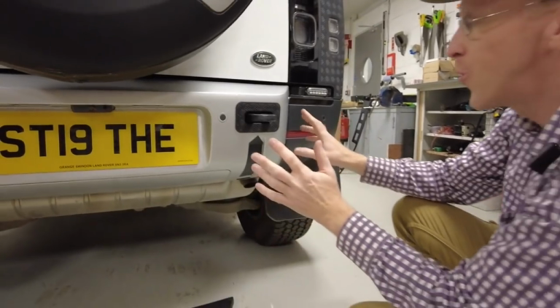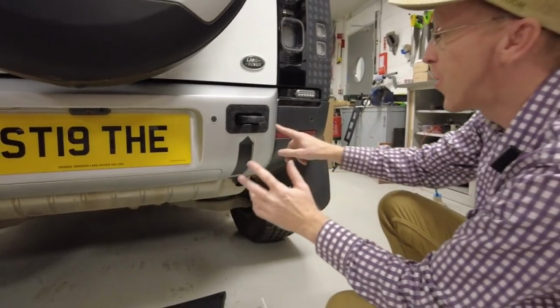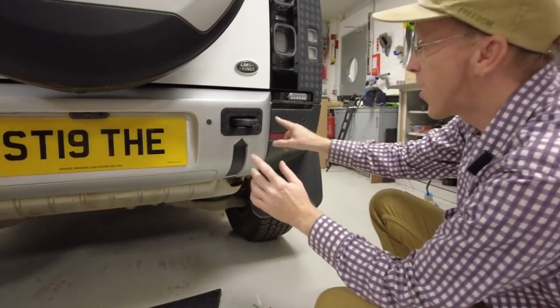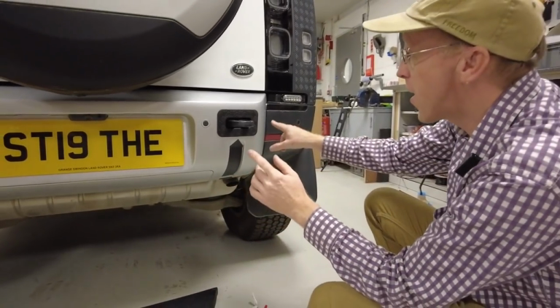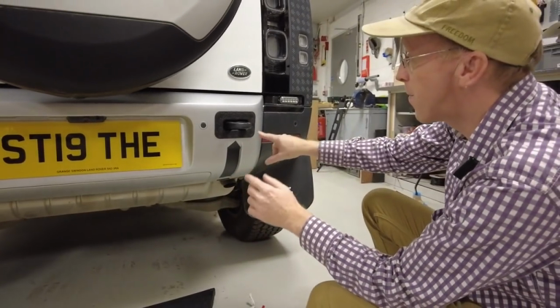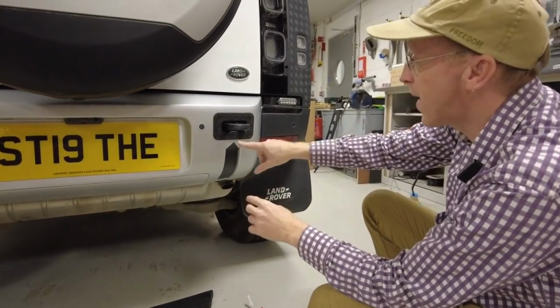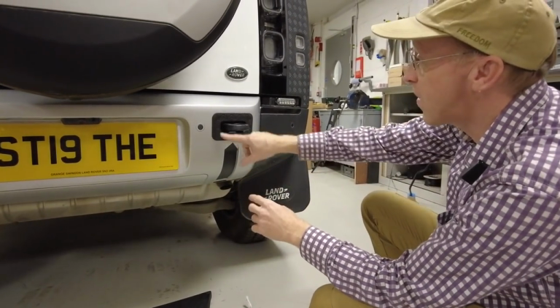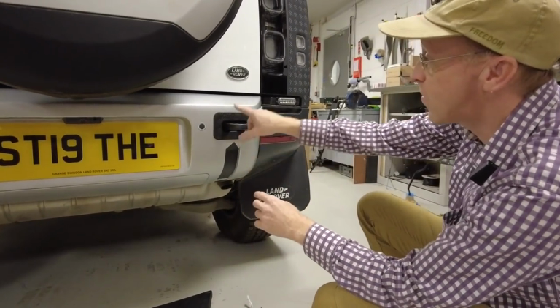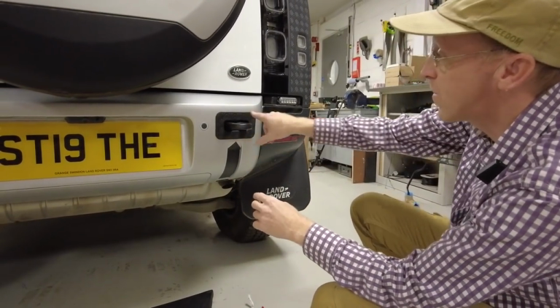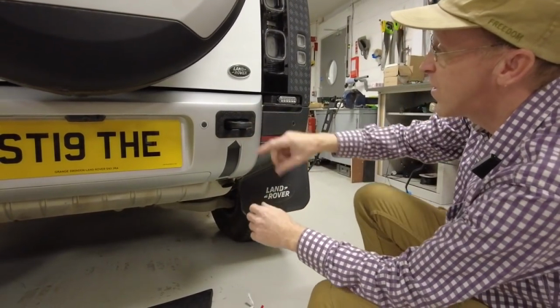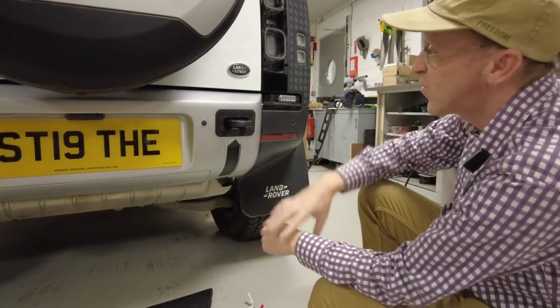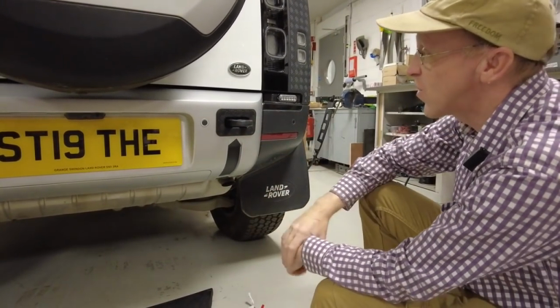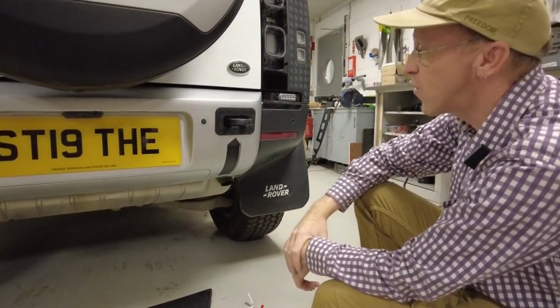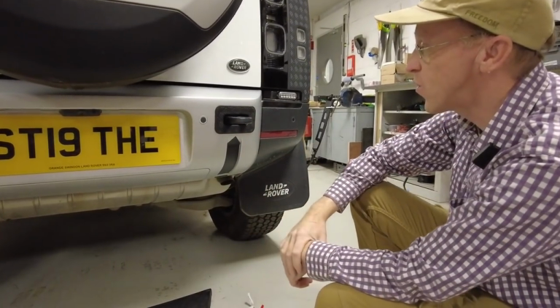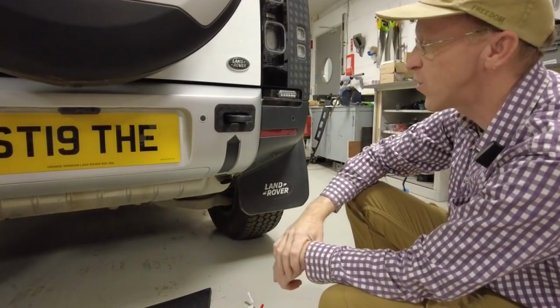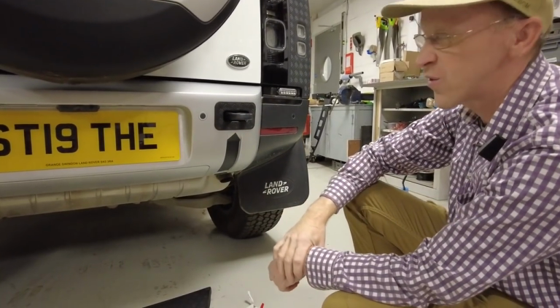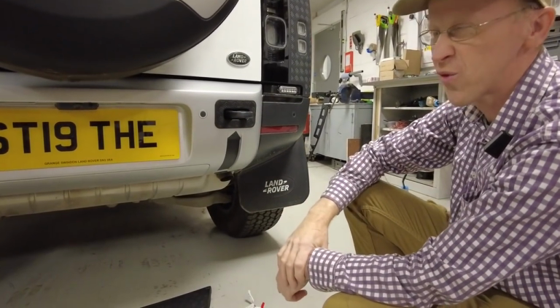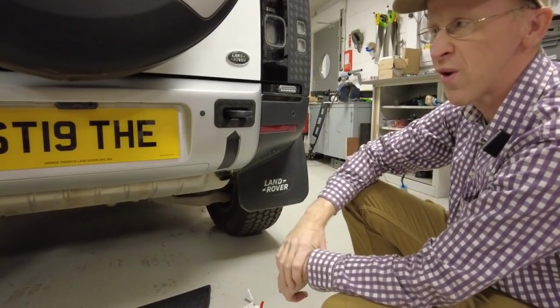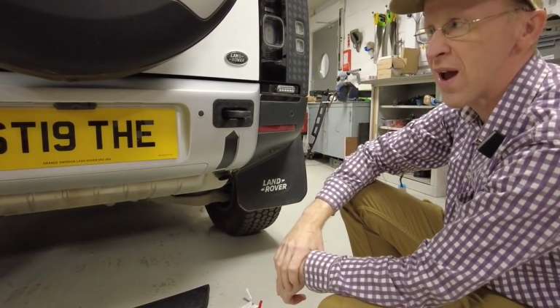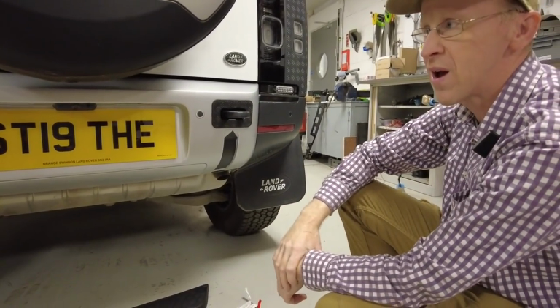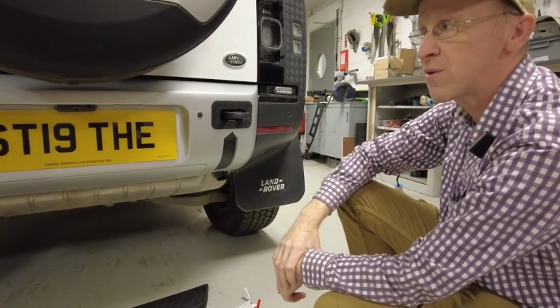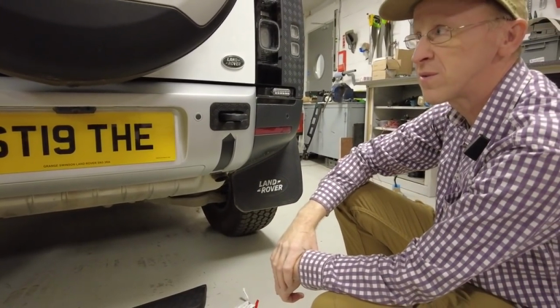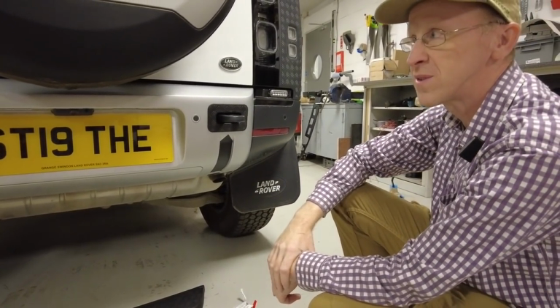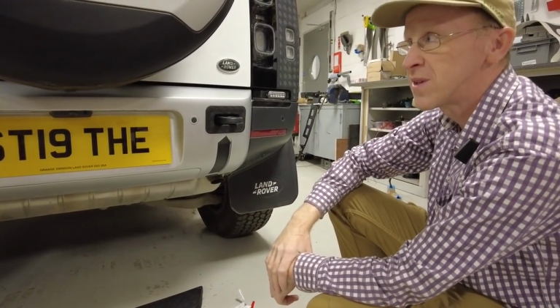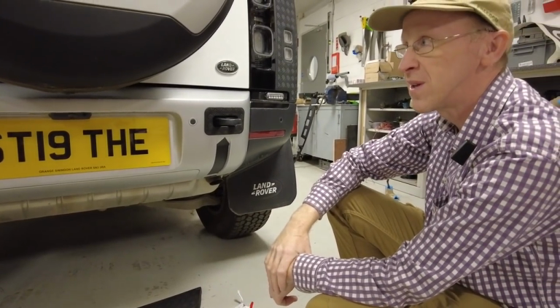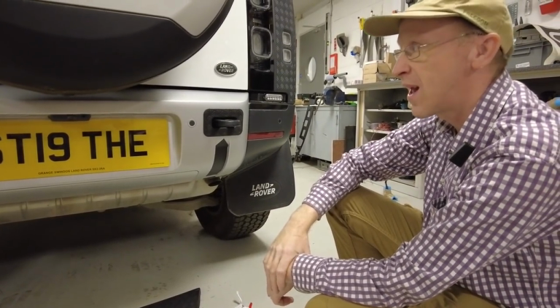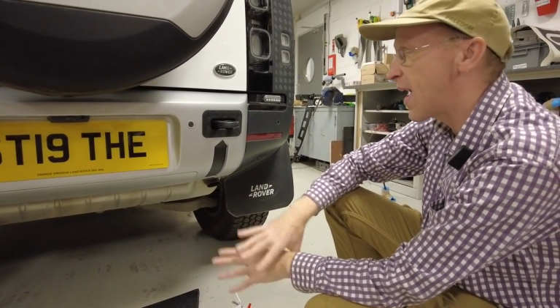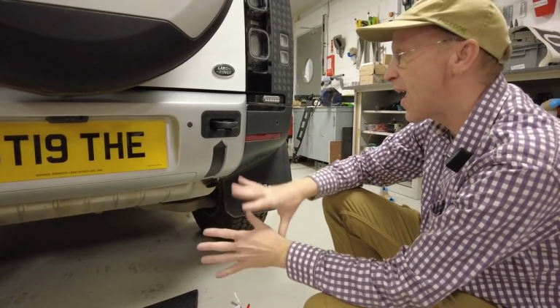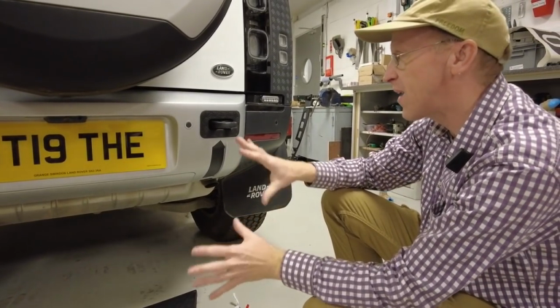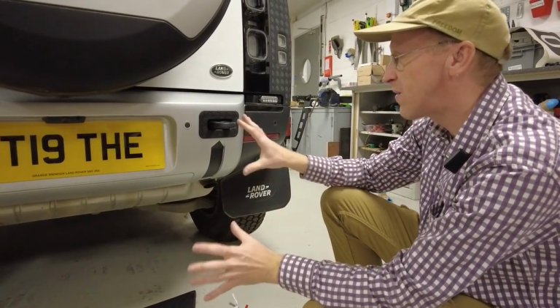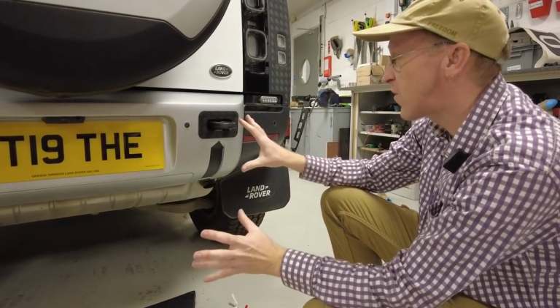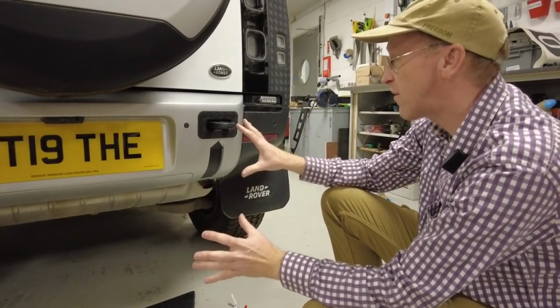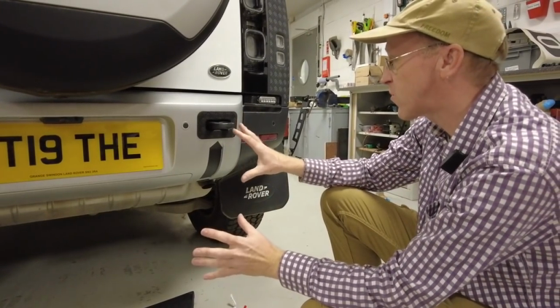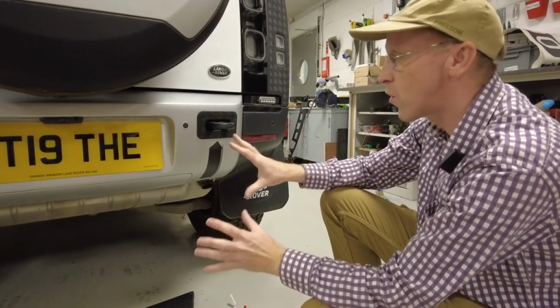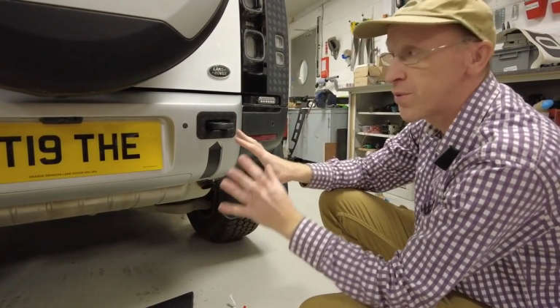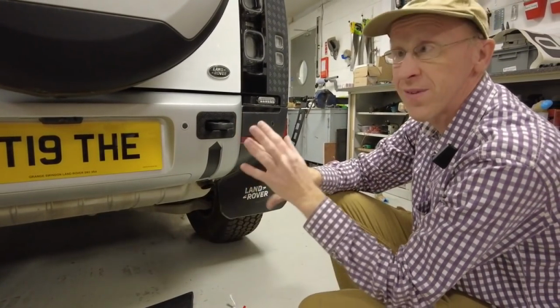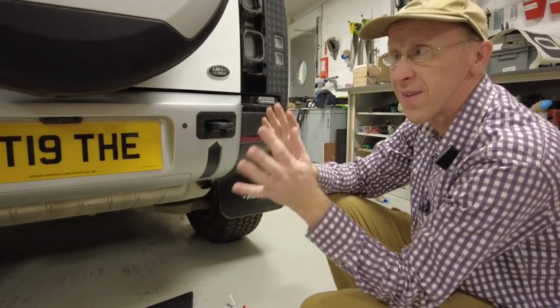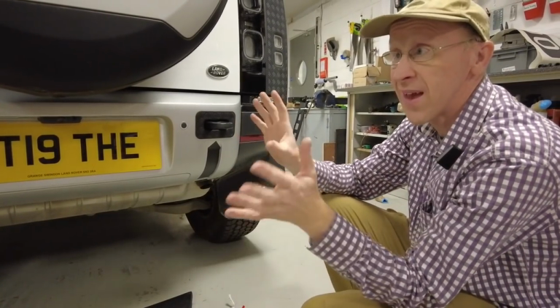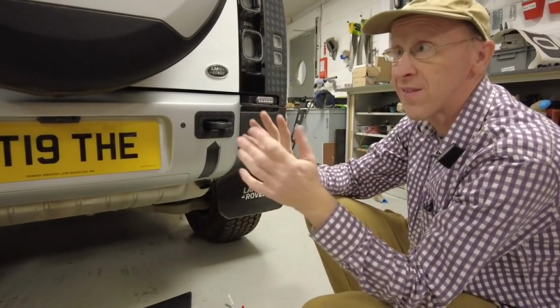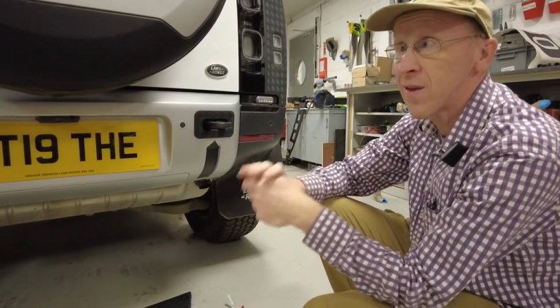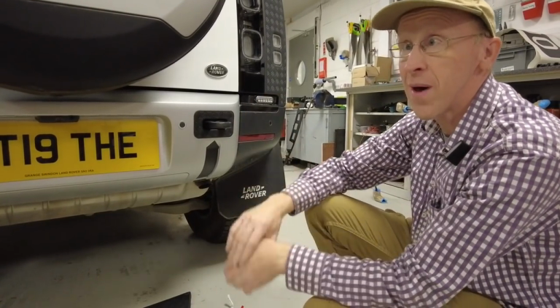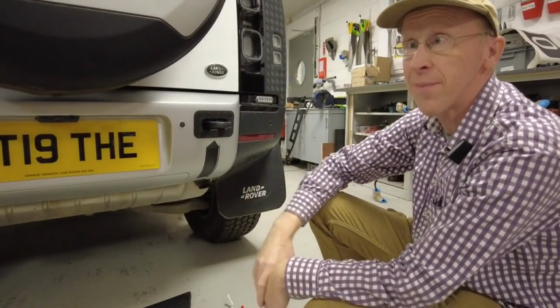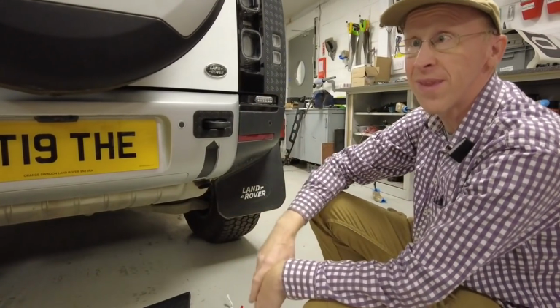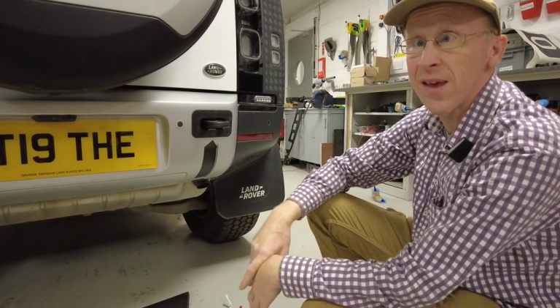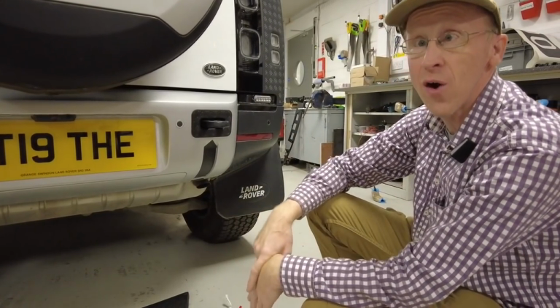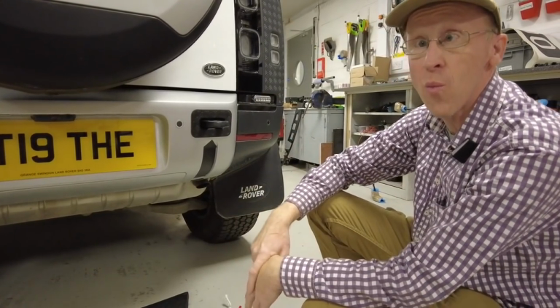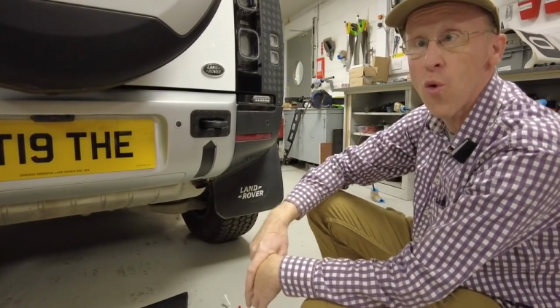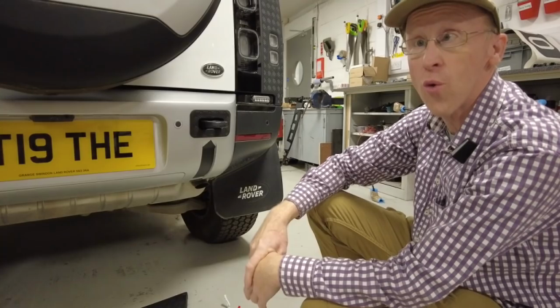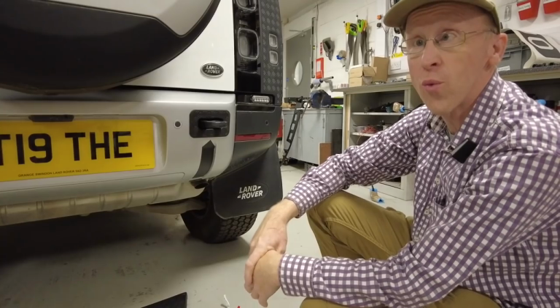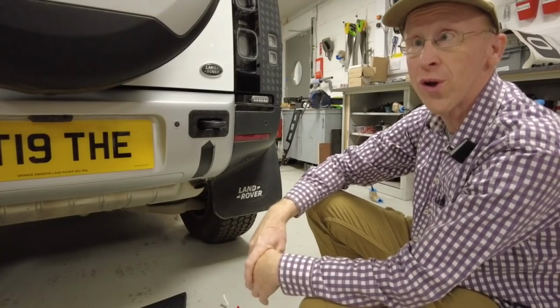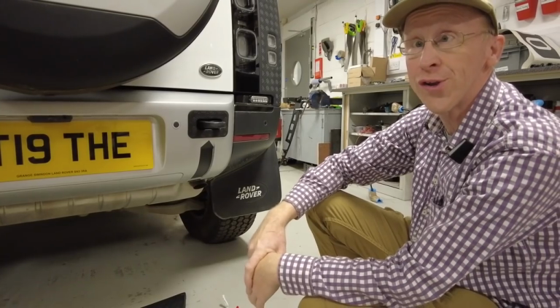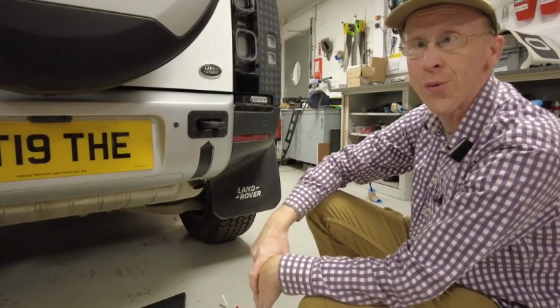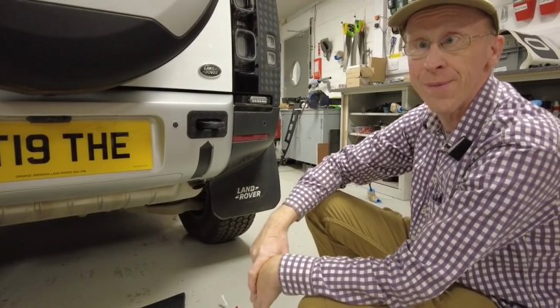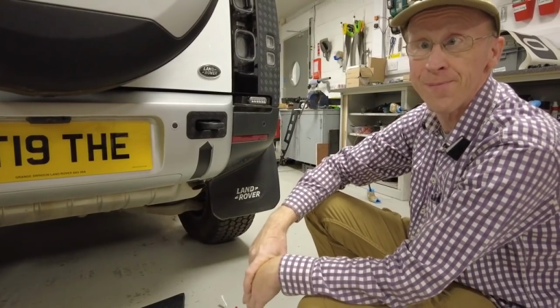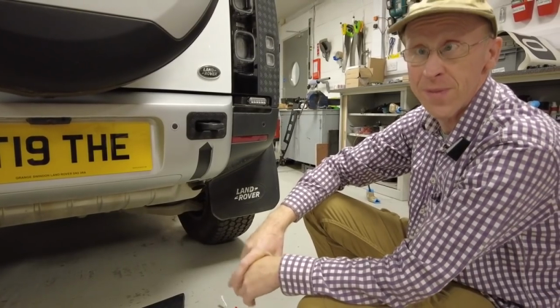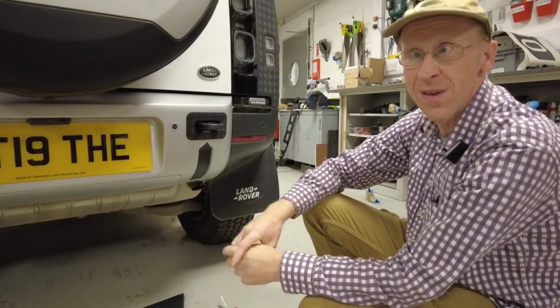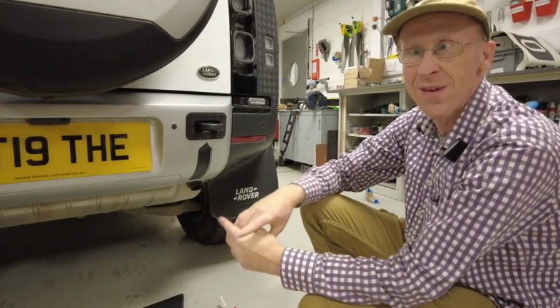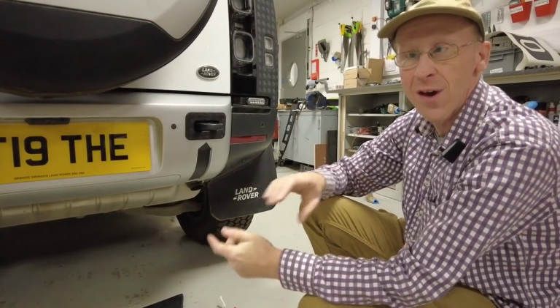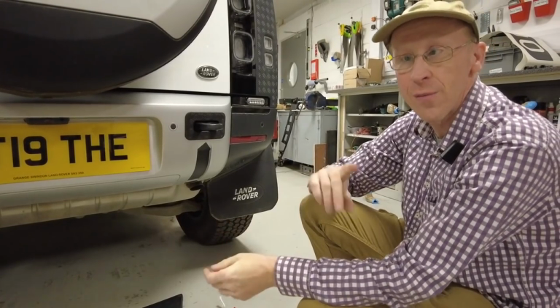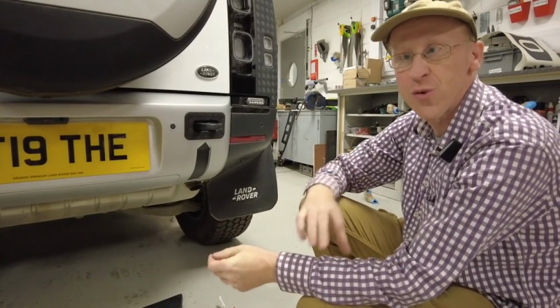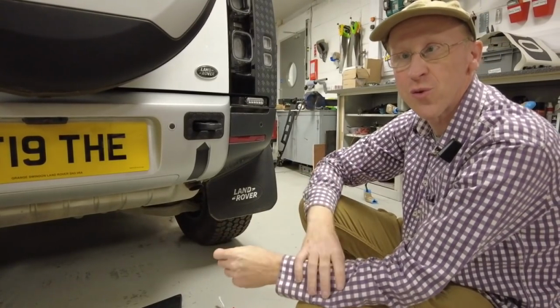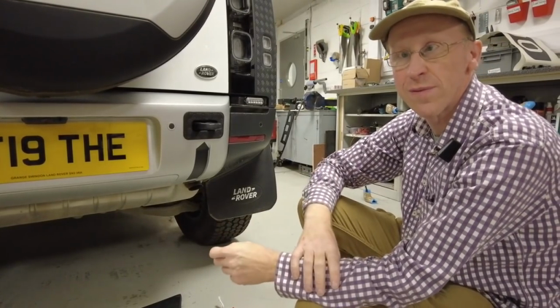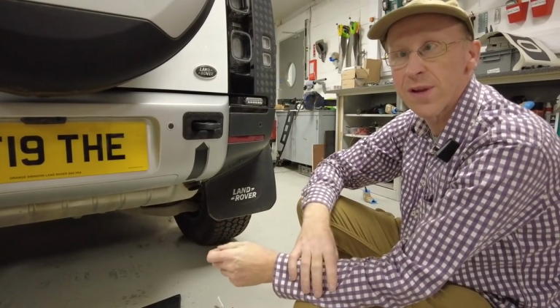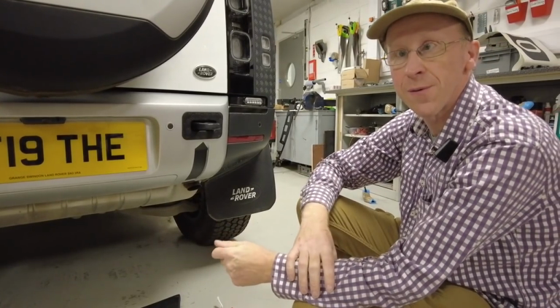So there we go — that's a load of waffle about tow hooks, surrounds, and various options, along with some updates on what we're doing. Hope you enjoy the video.